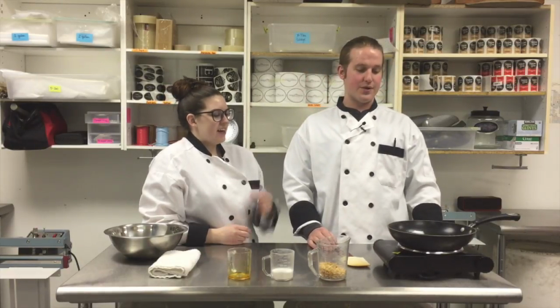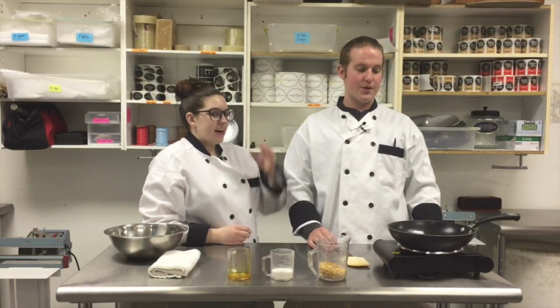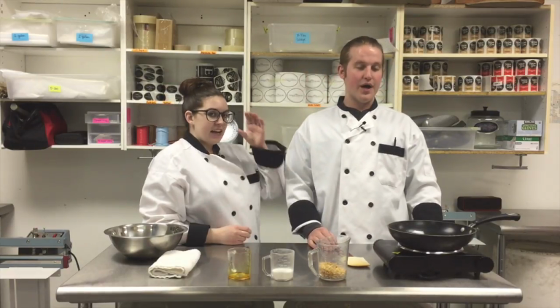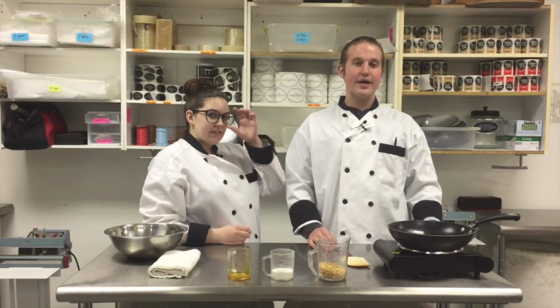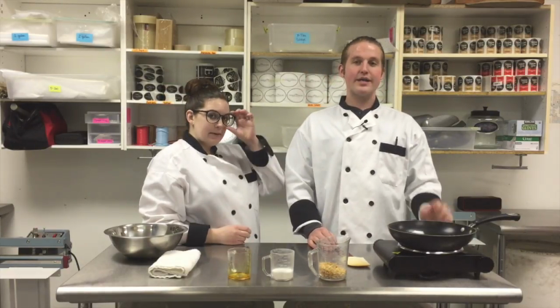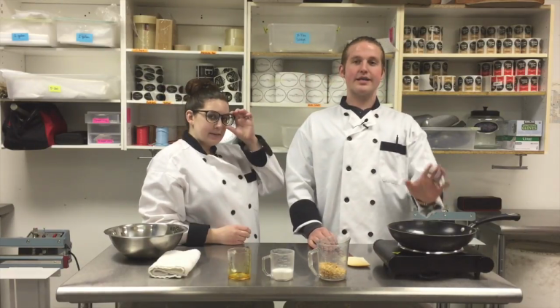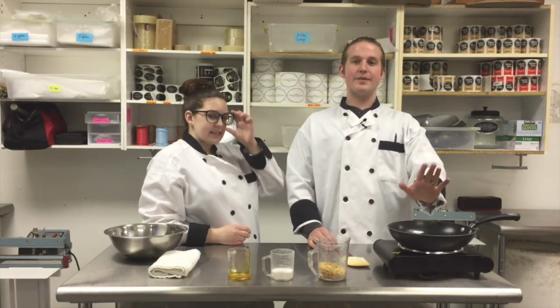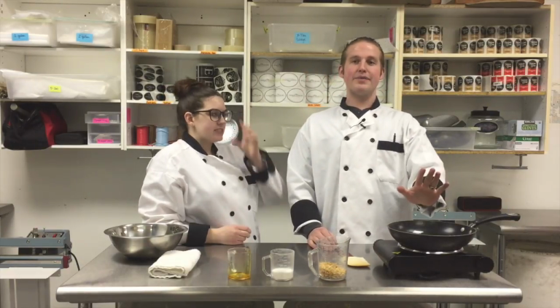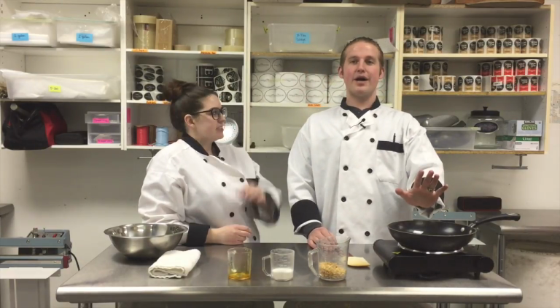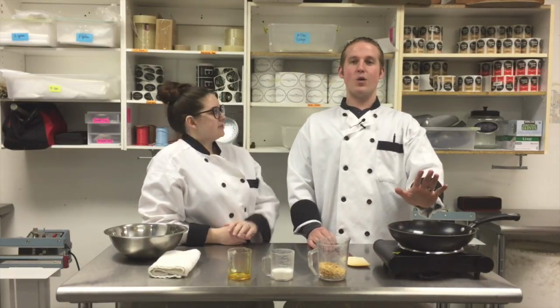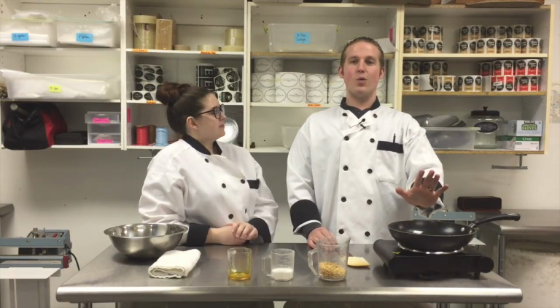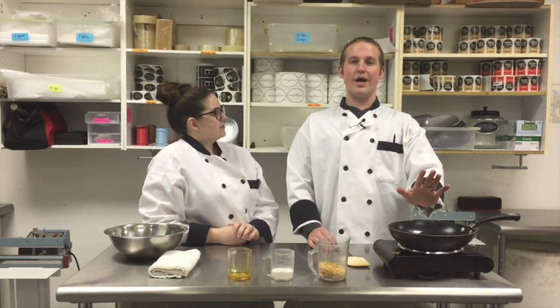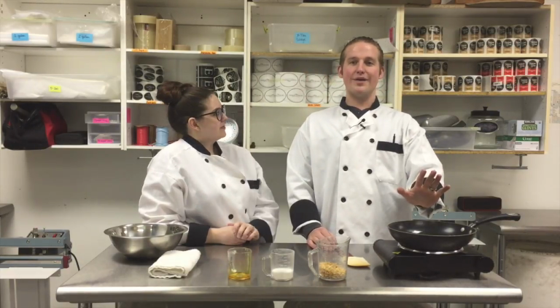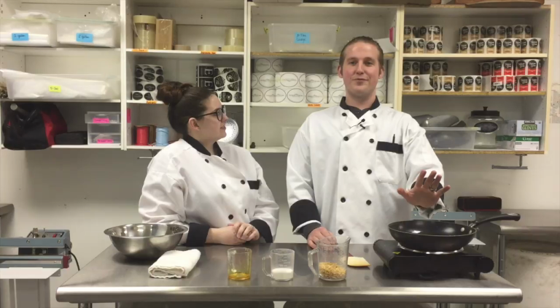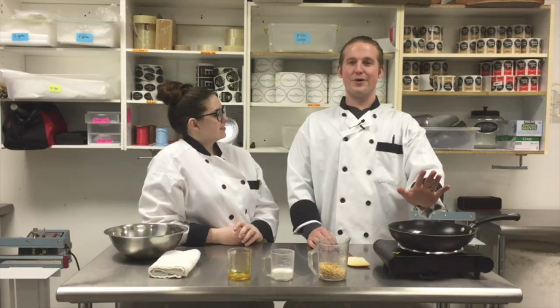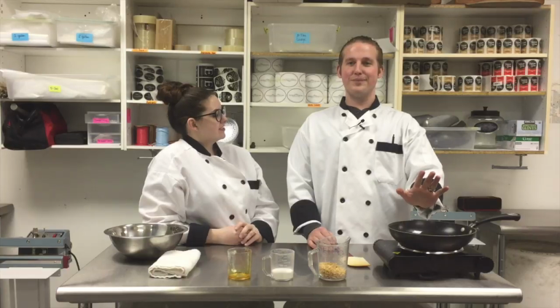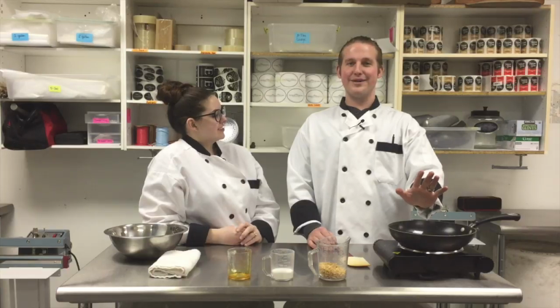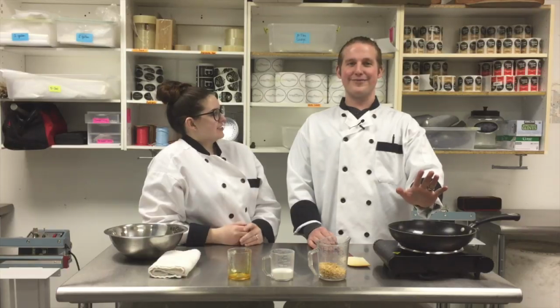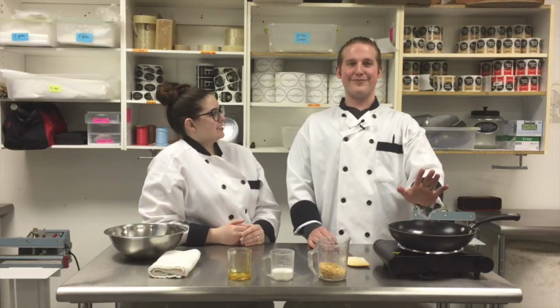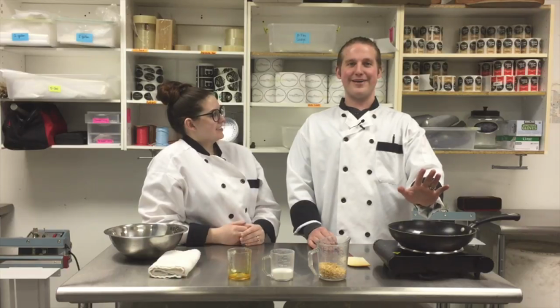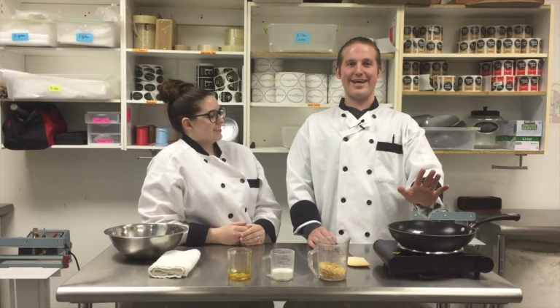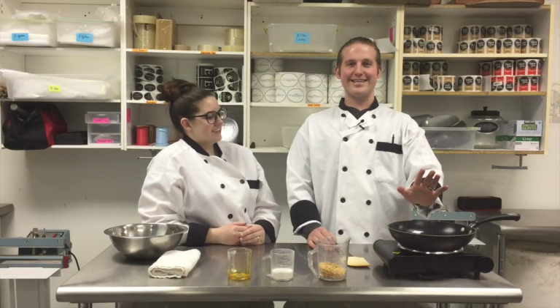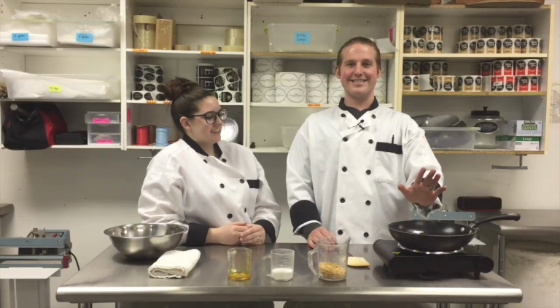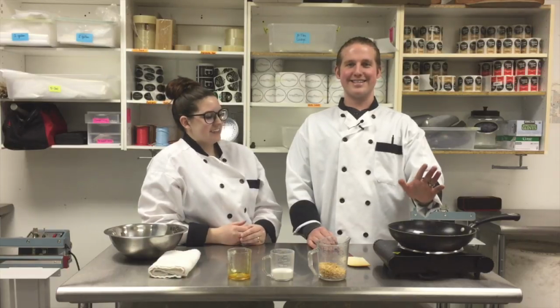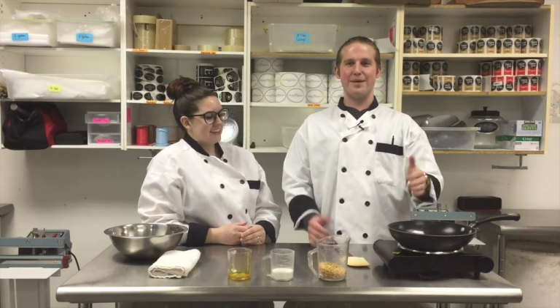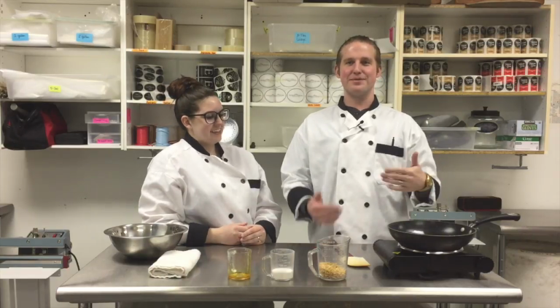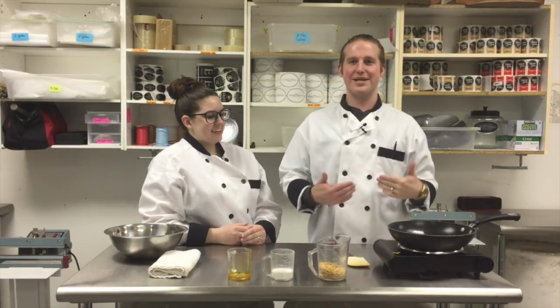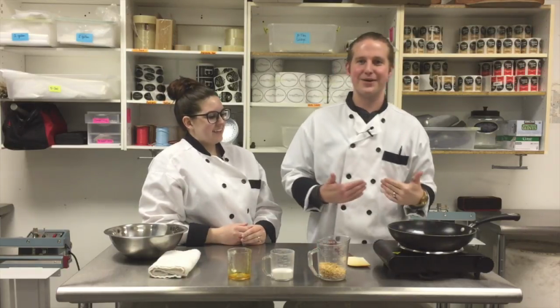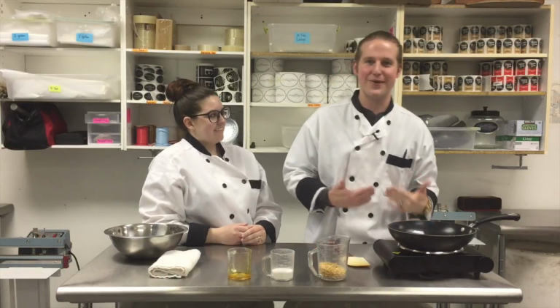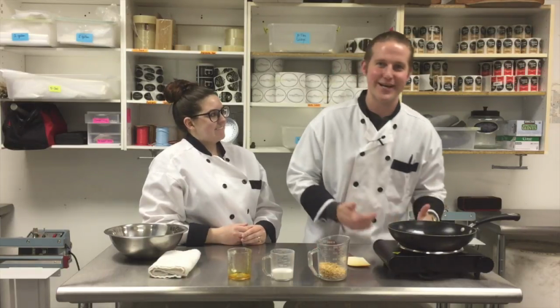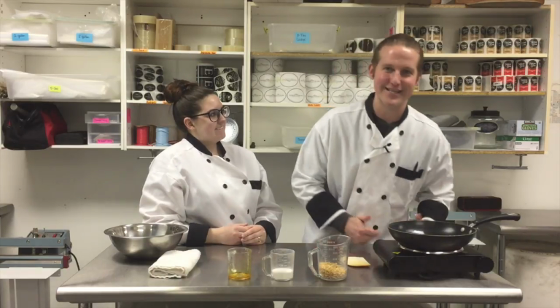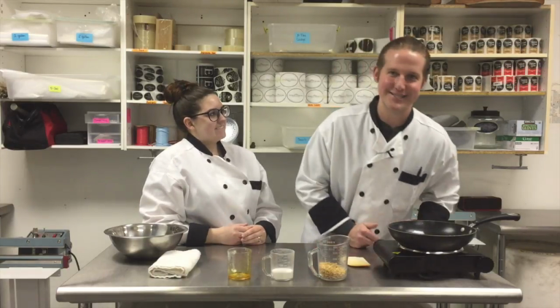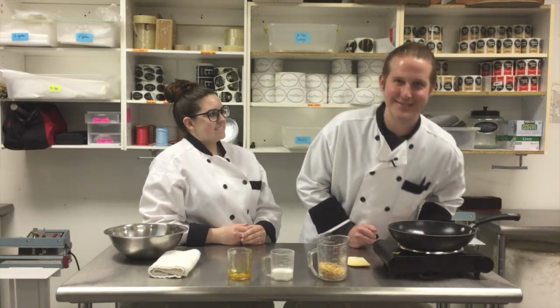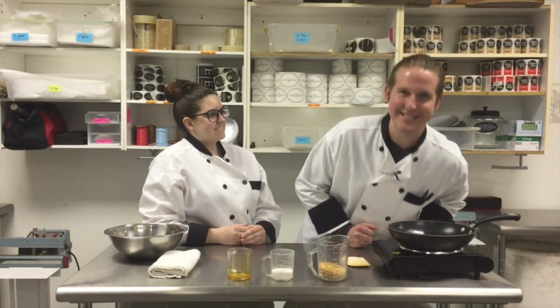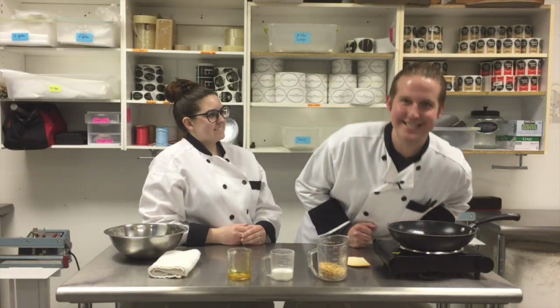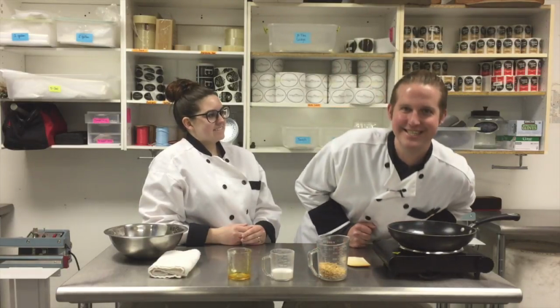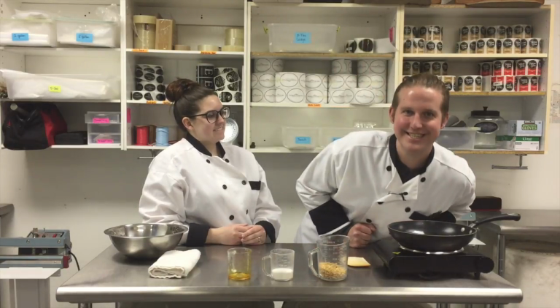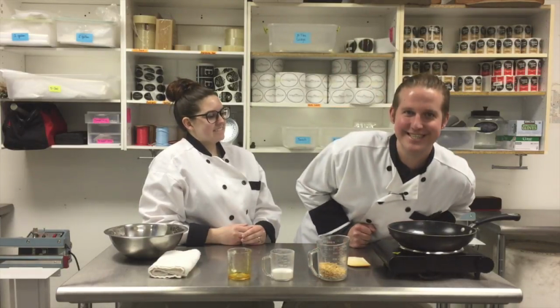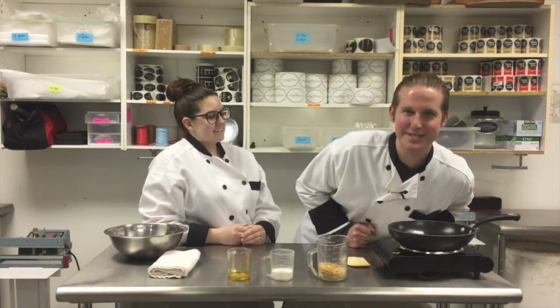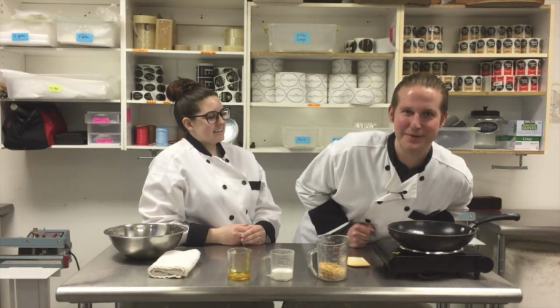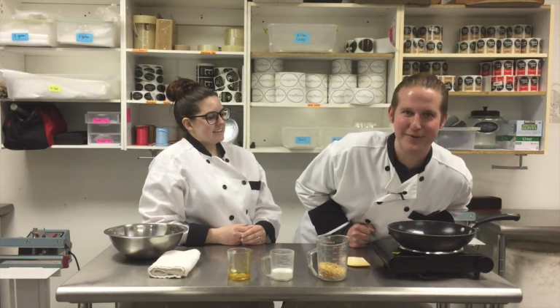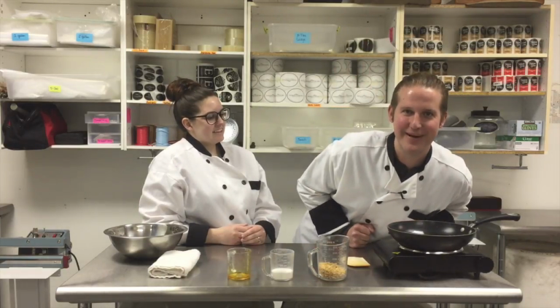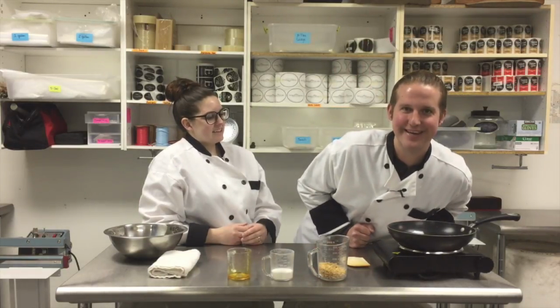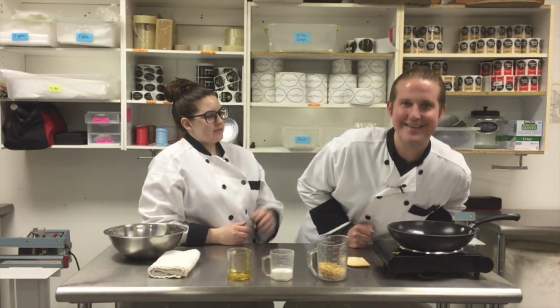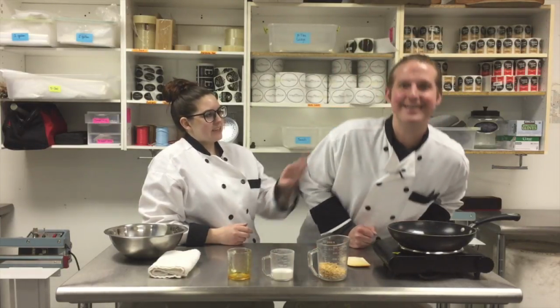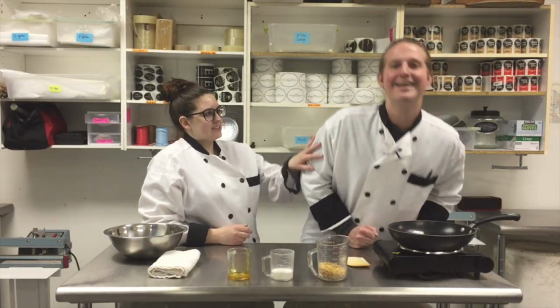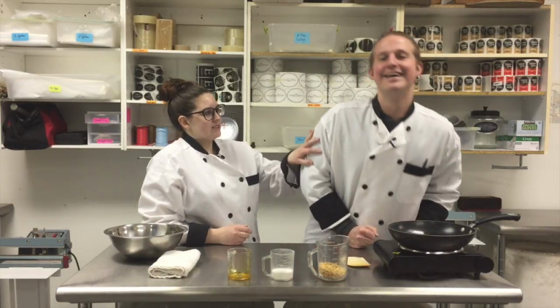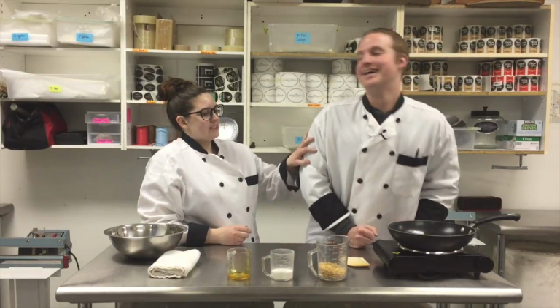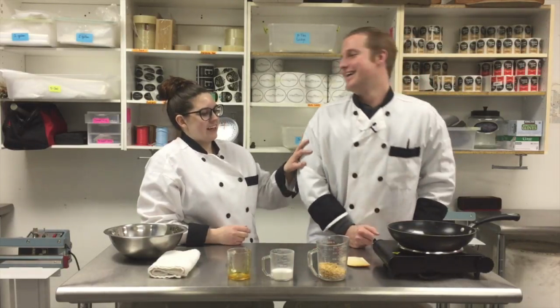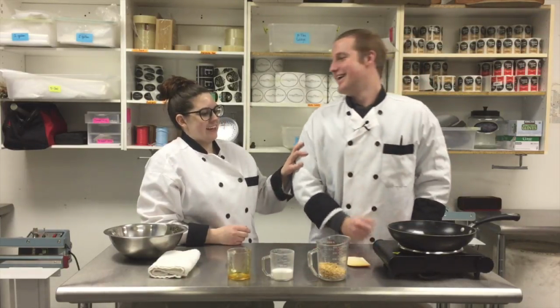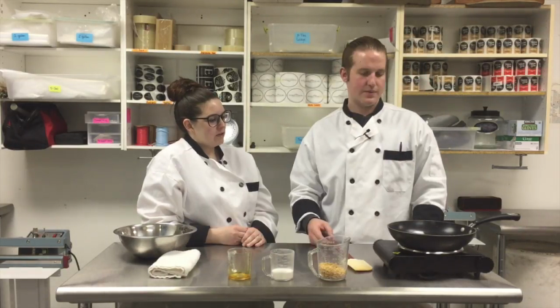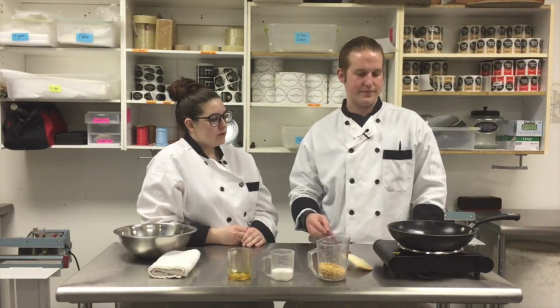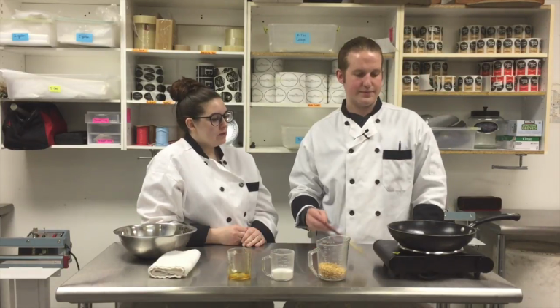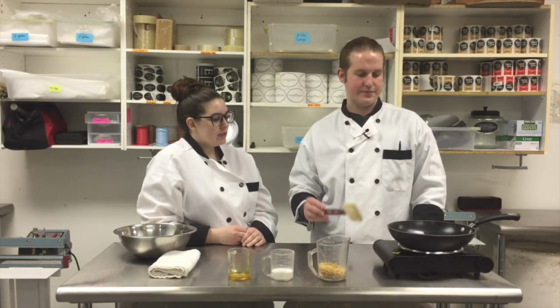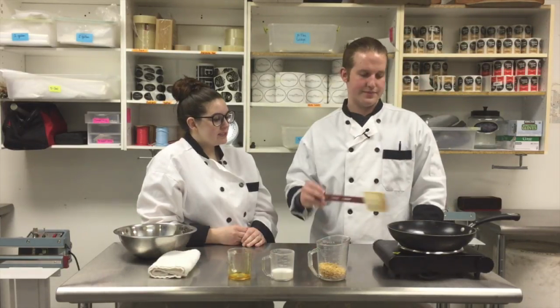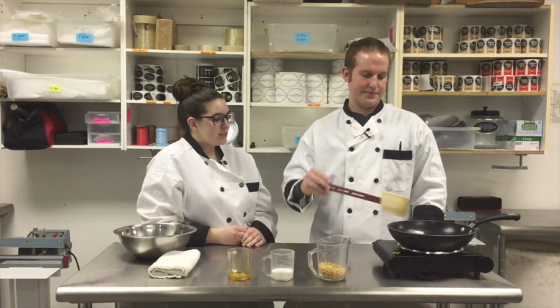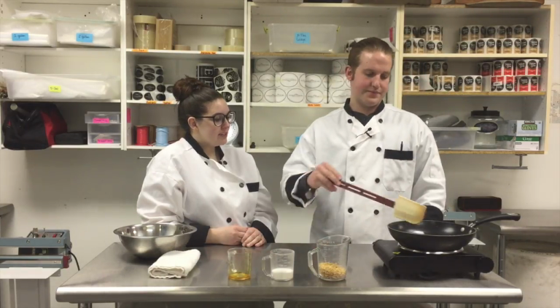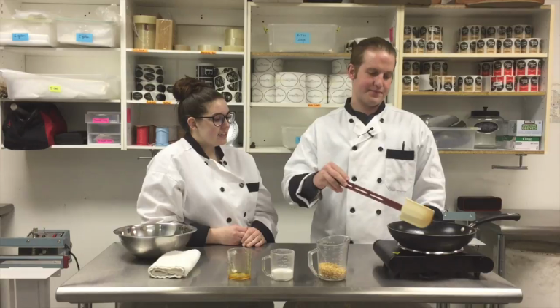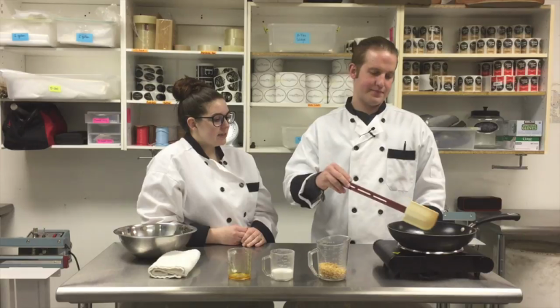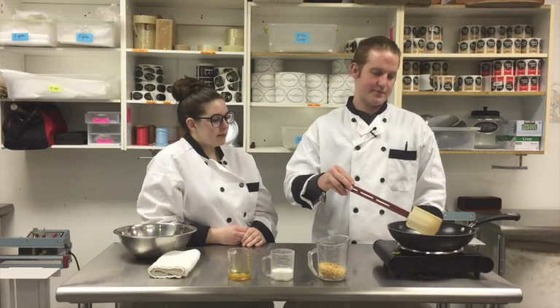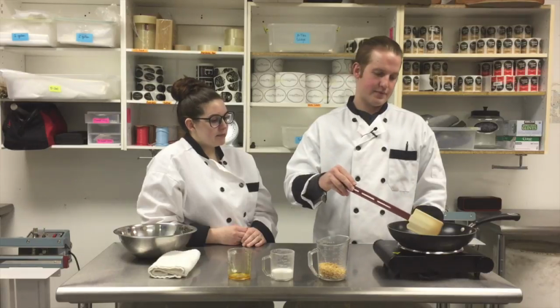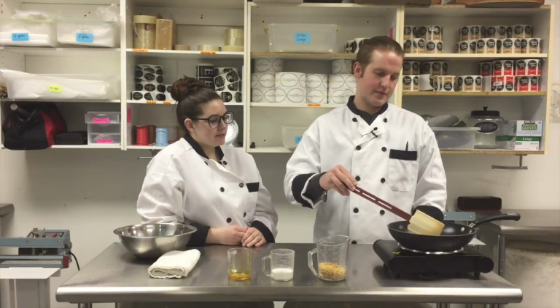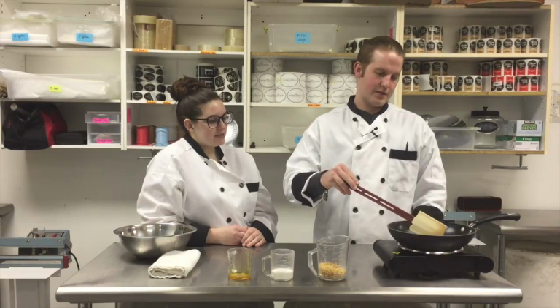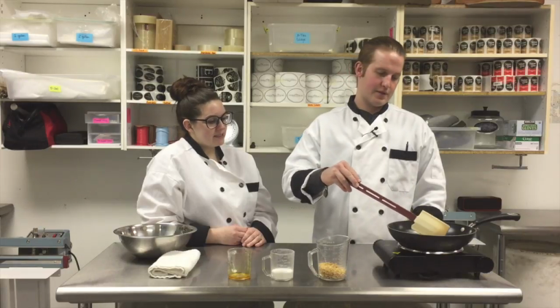I have eye protection, so keep that away from your face — I'm standing right next to it. This is going to be great. It's starting to get bubbly.